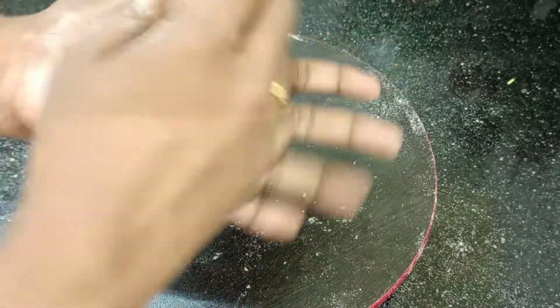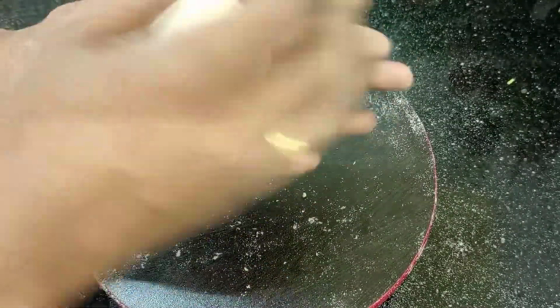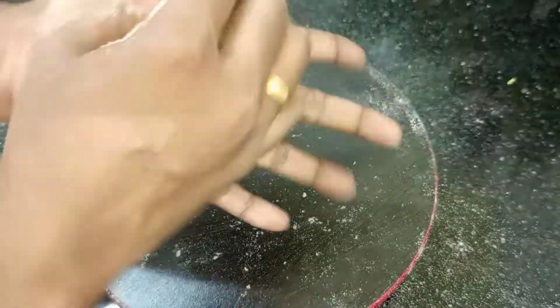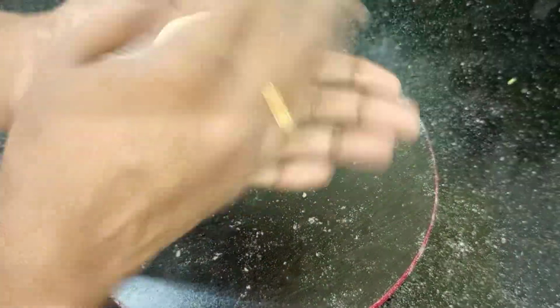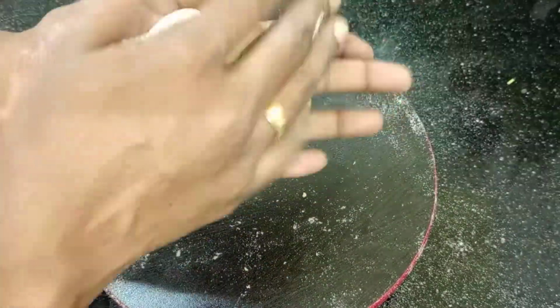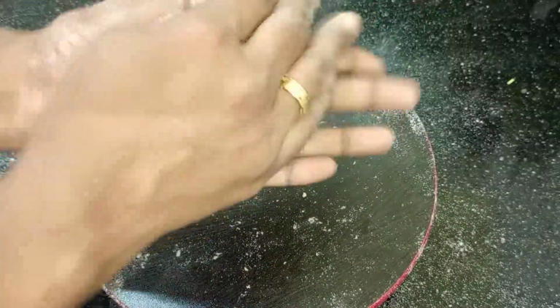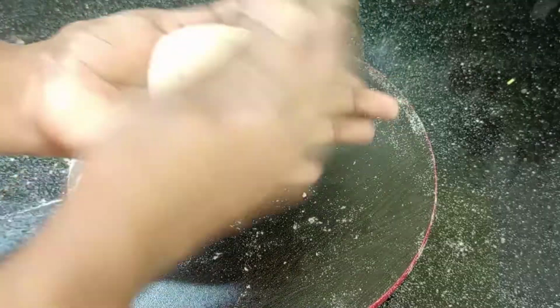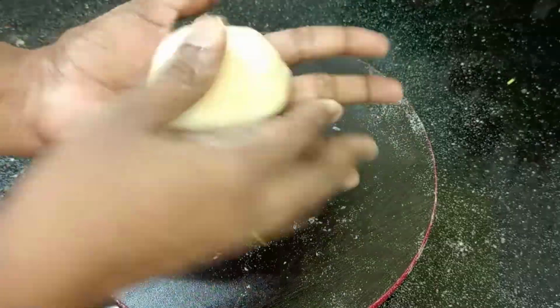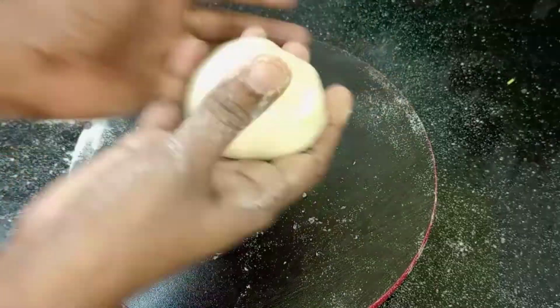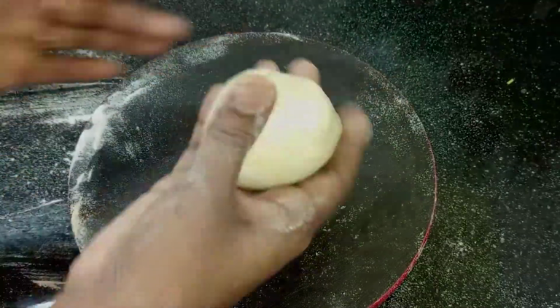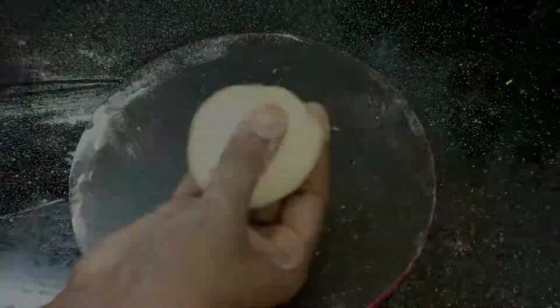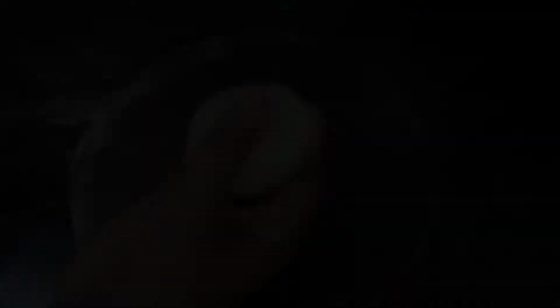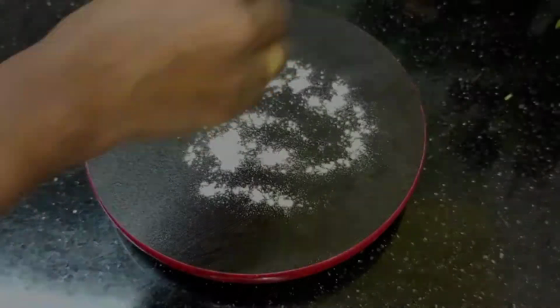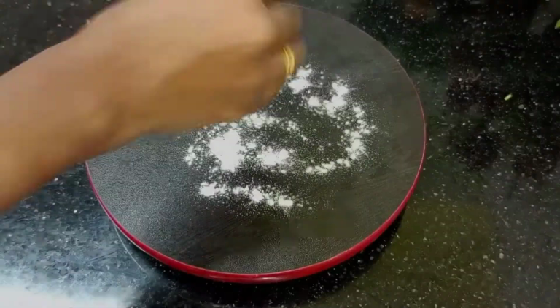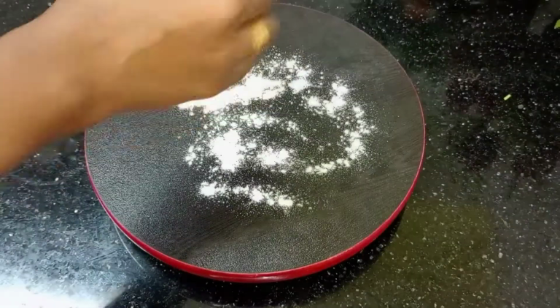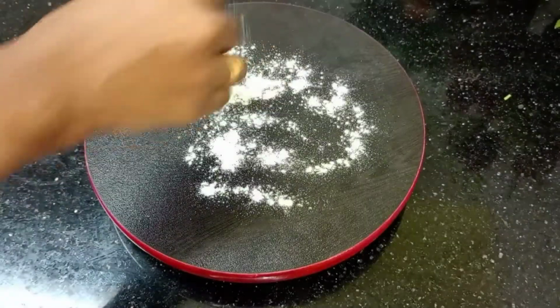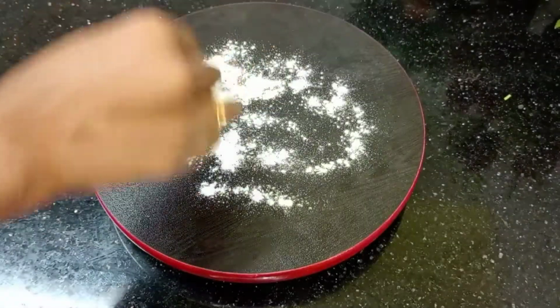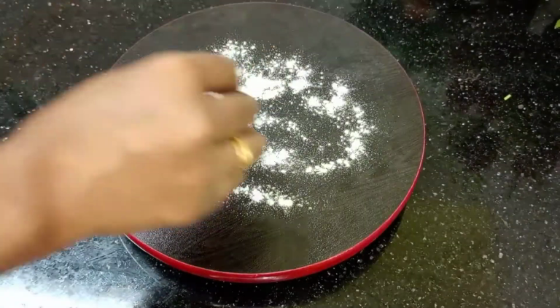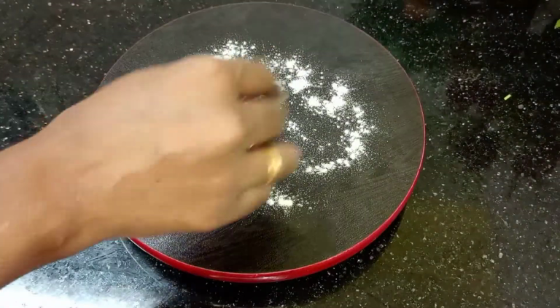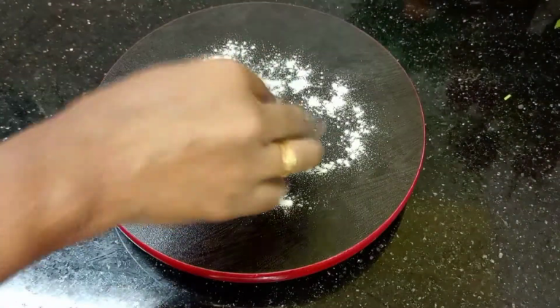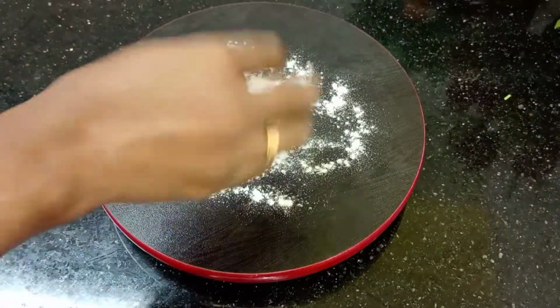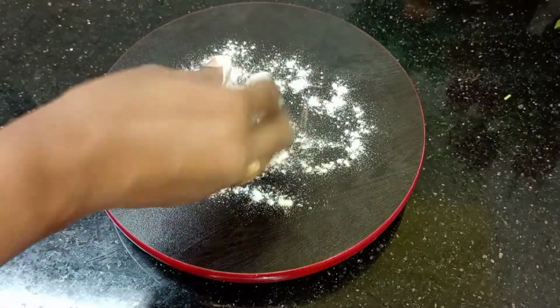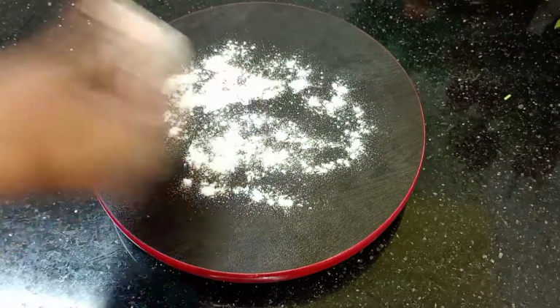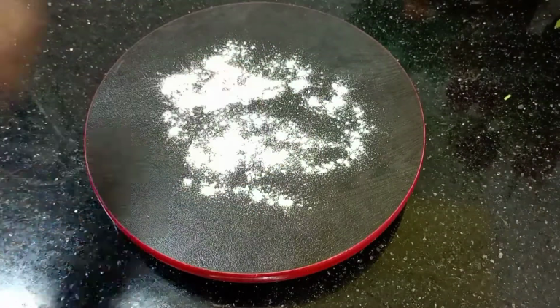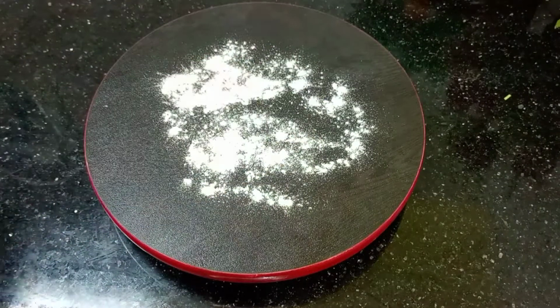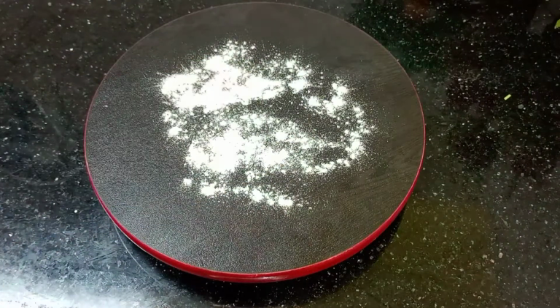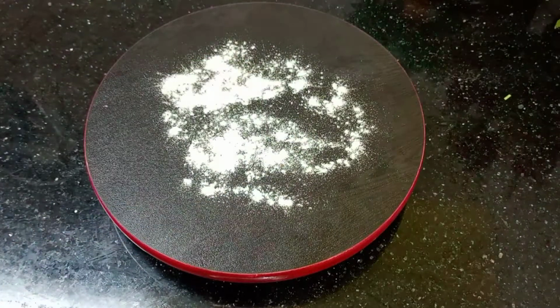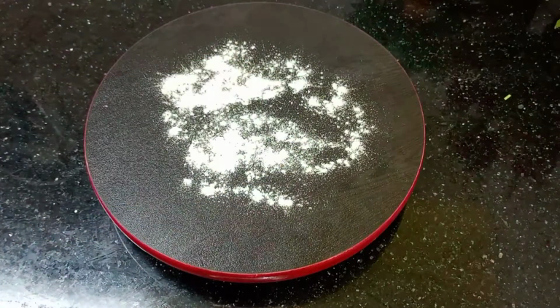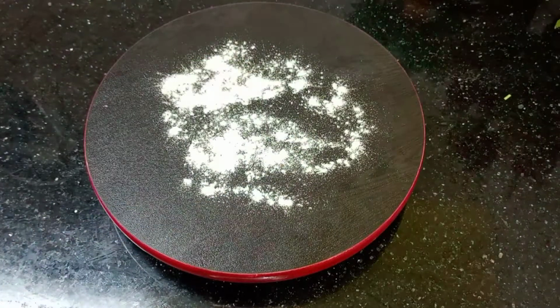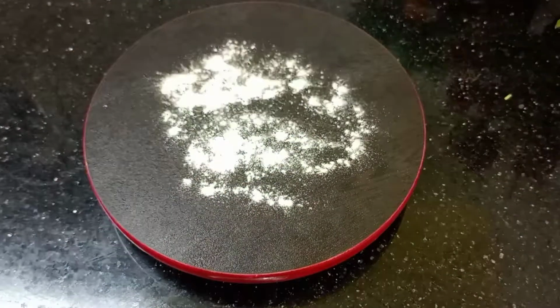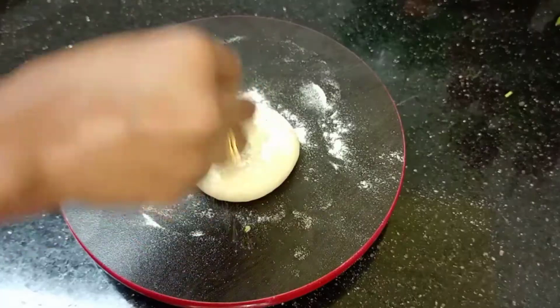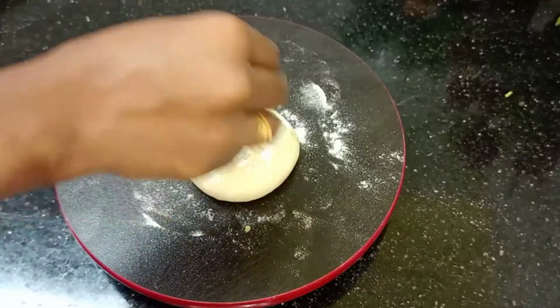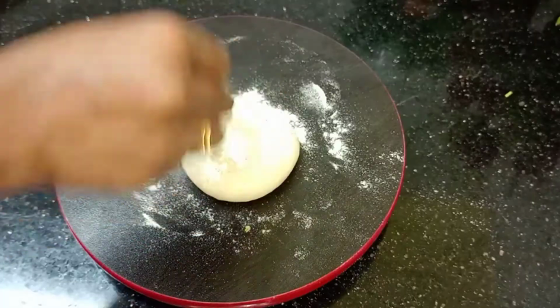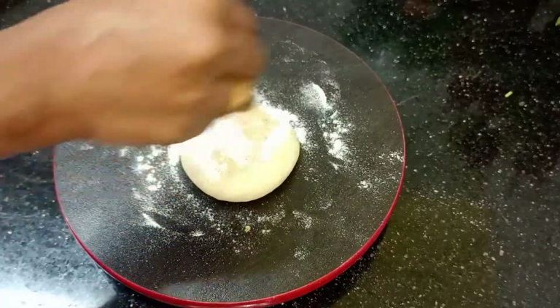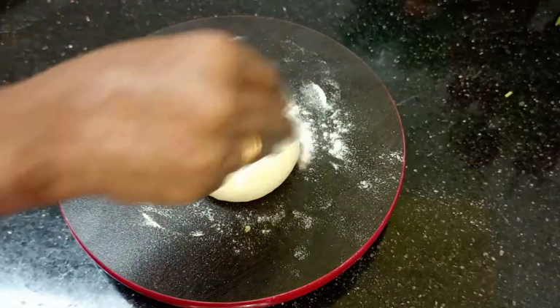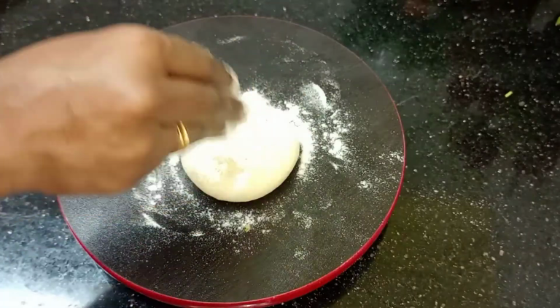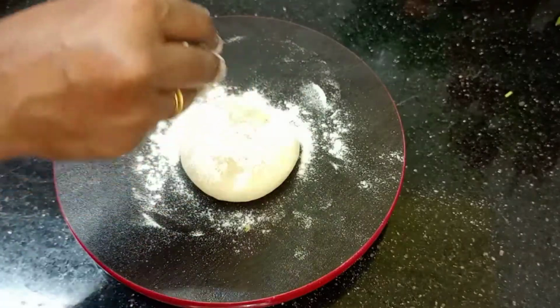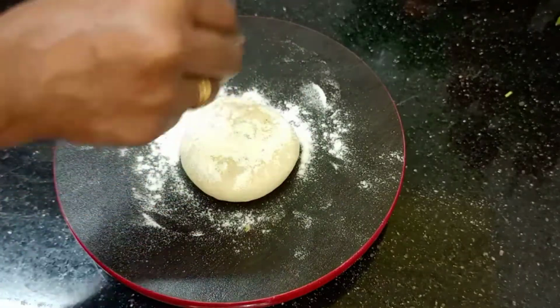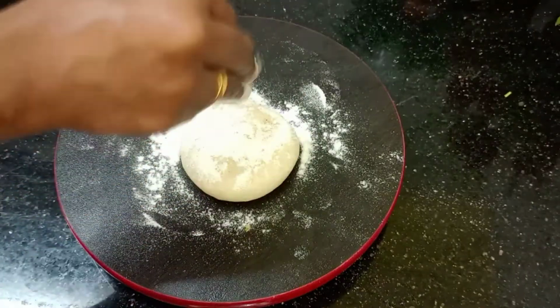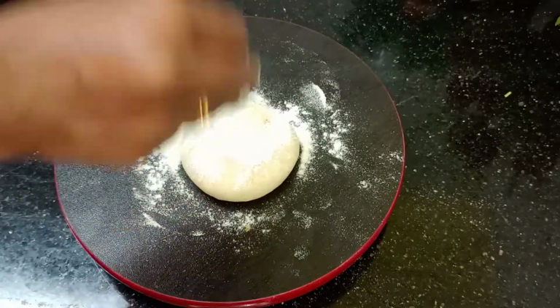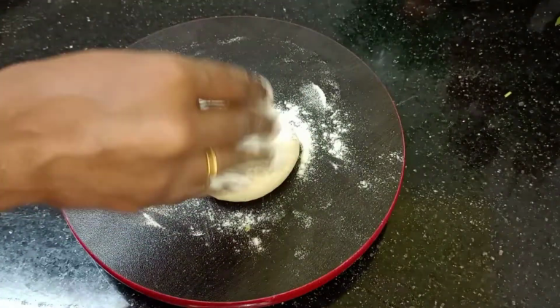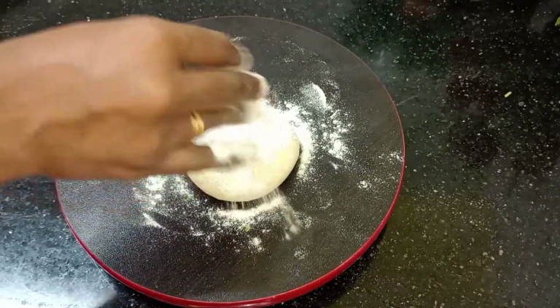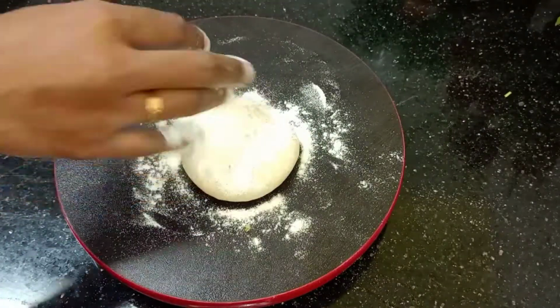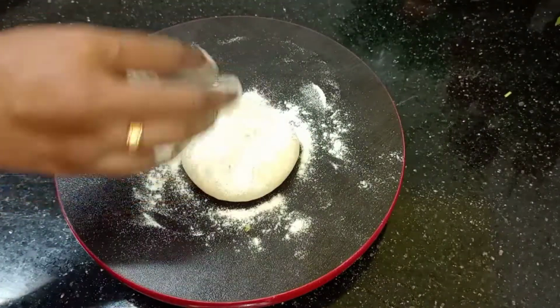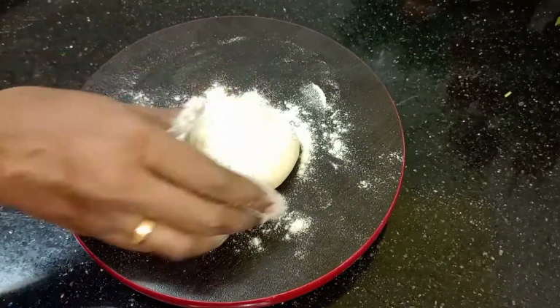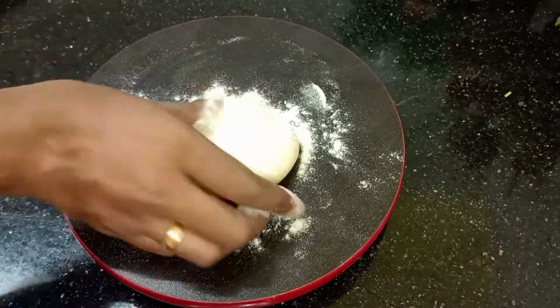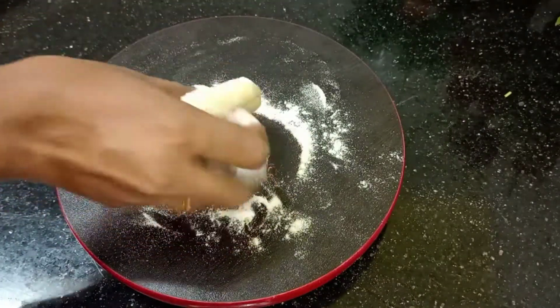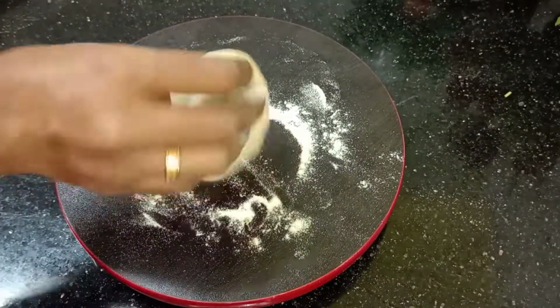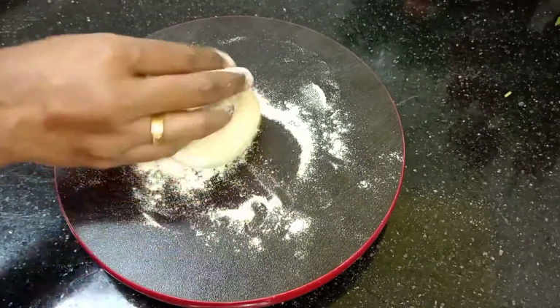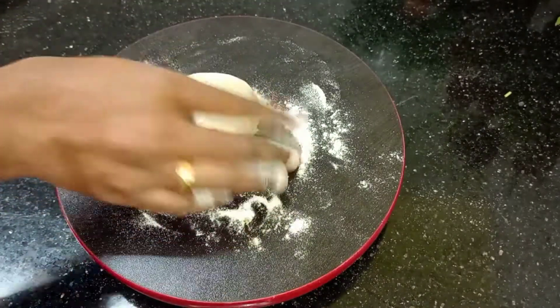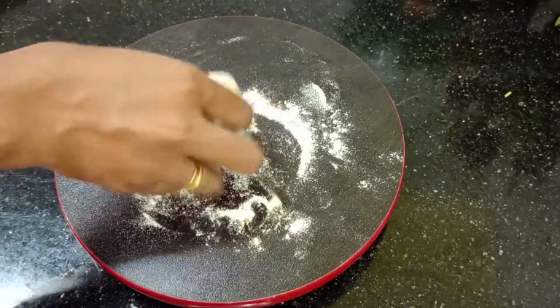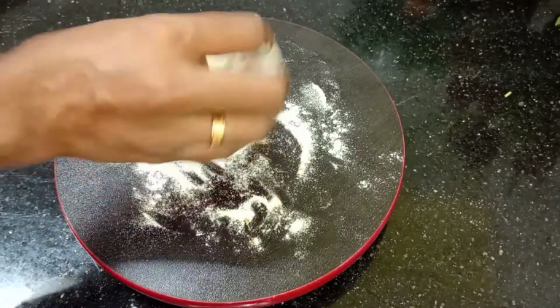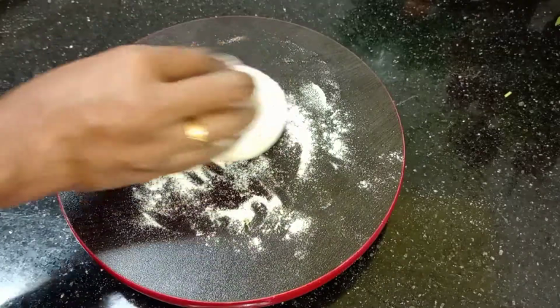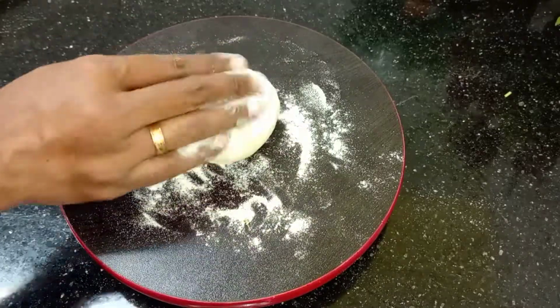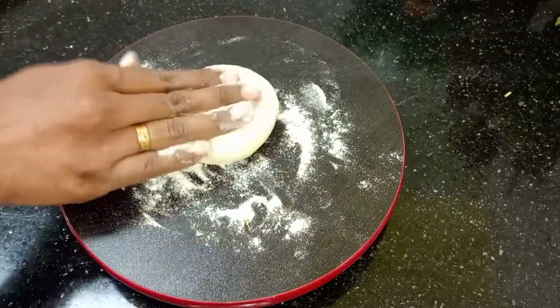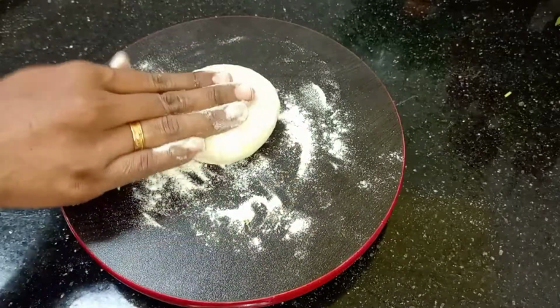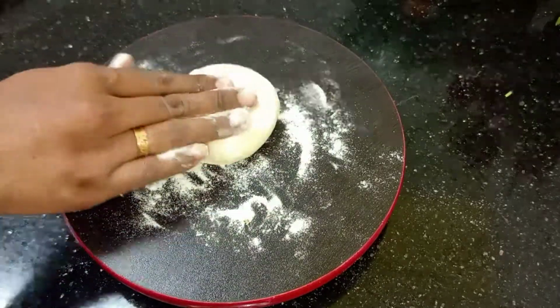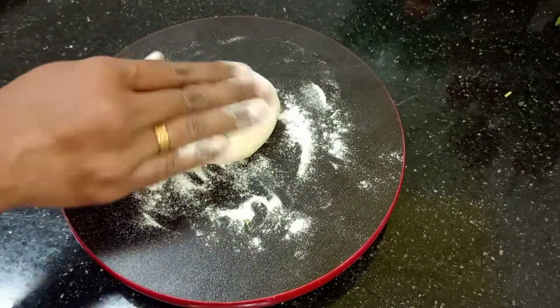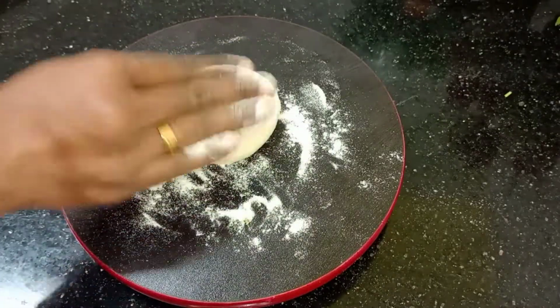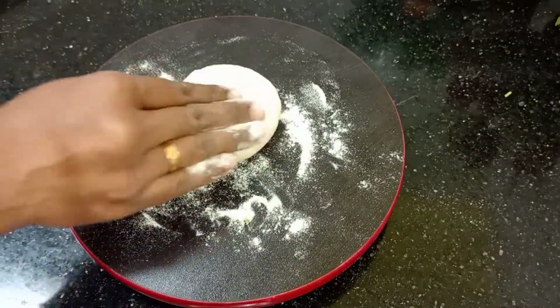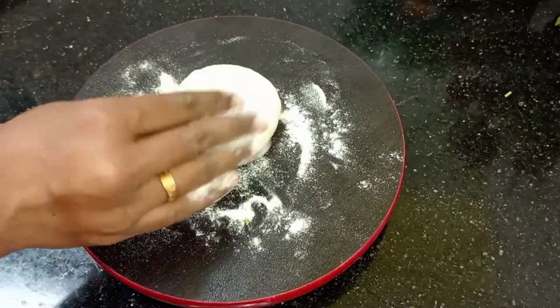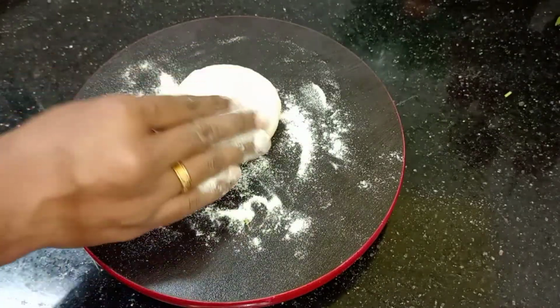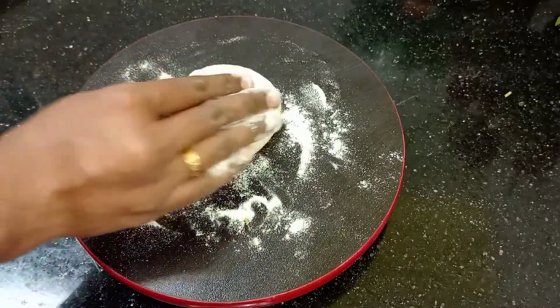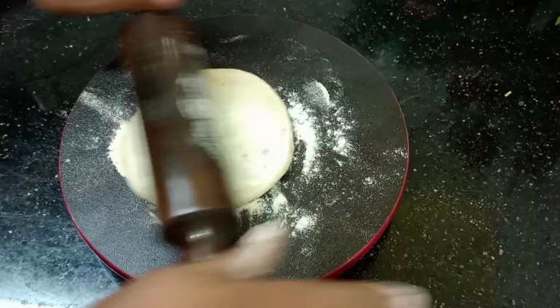We can add one chip to make it. Put it in for 3 minutes.